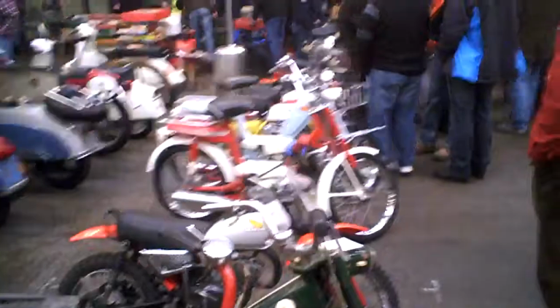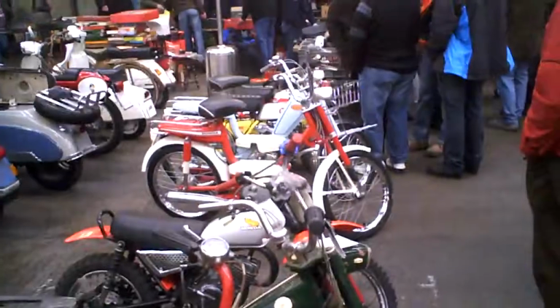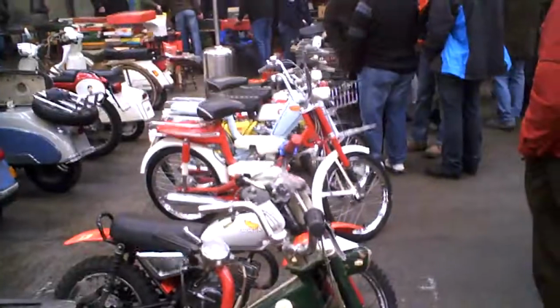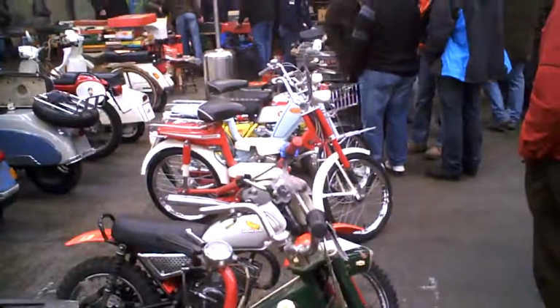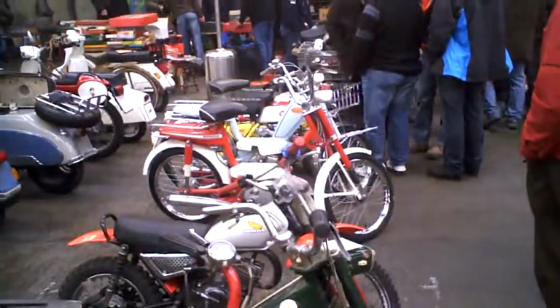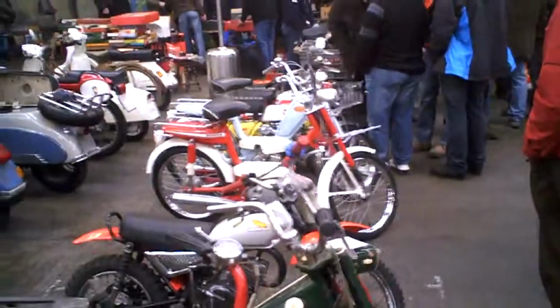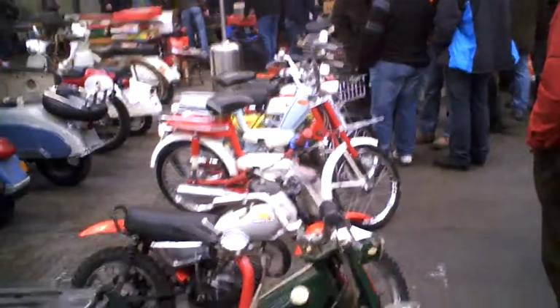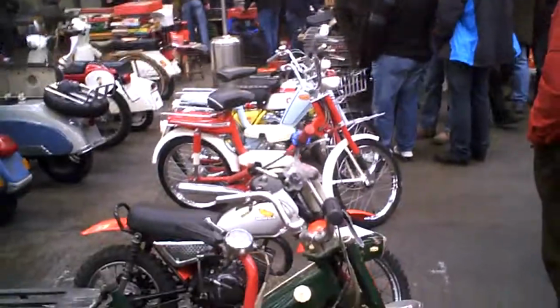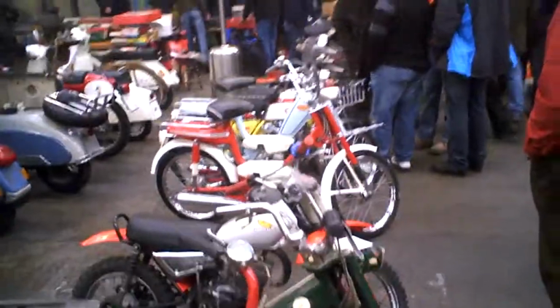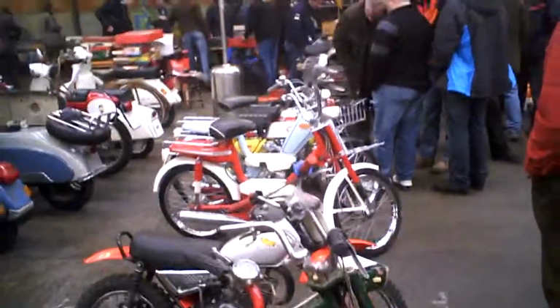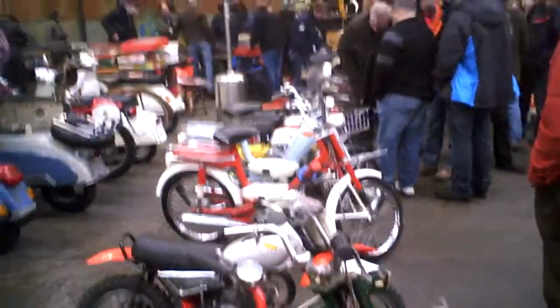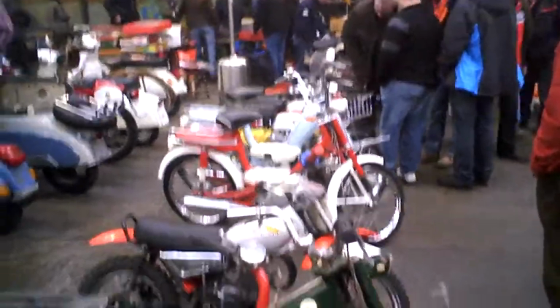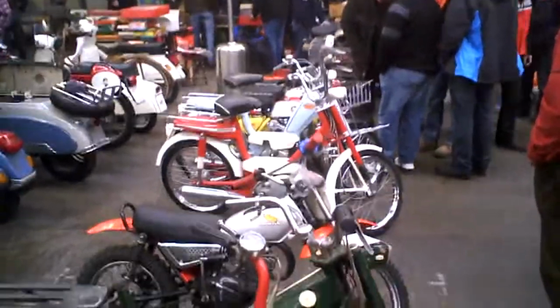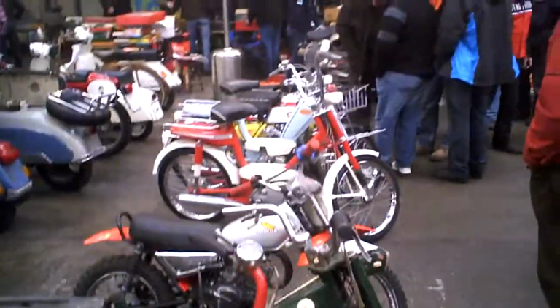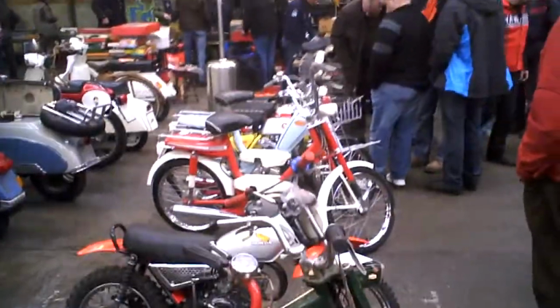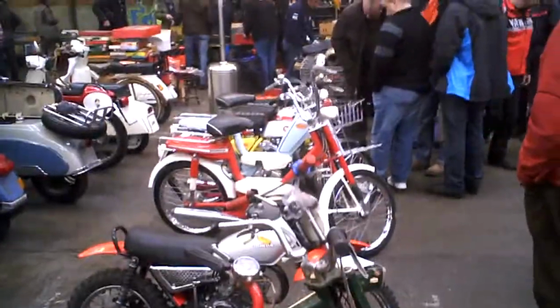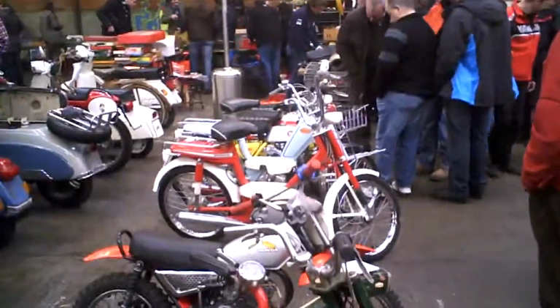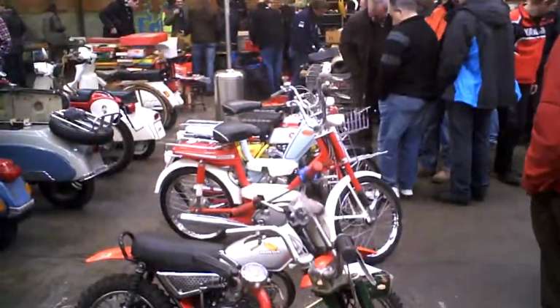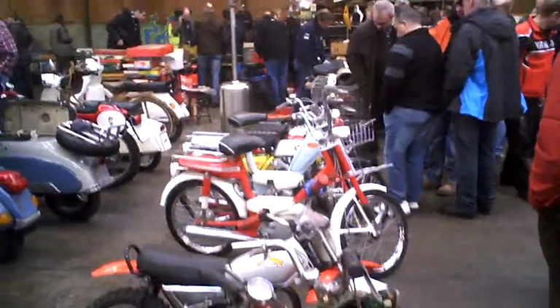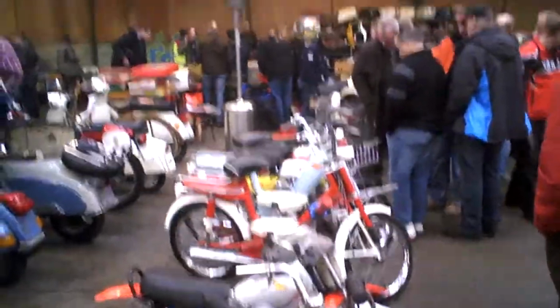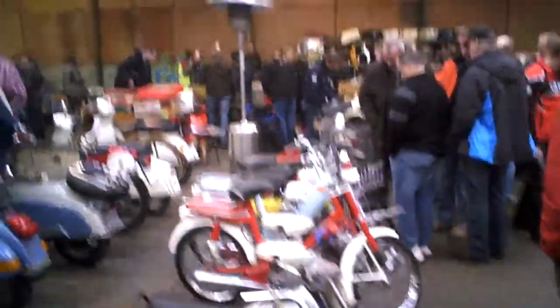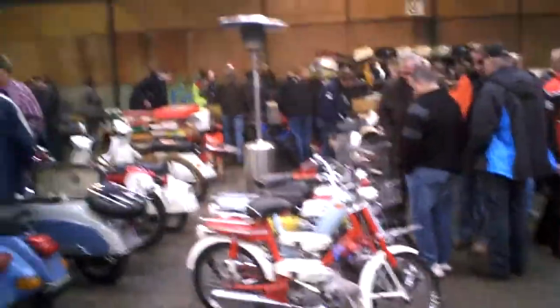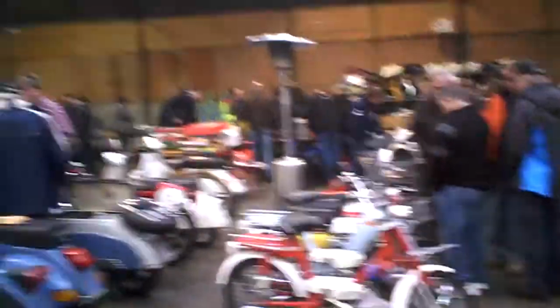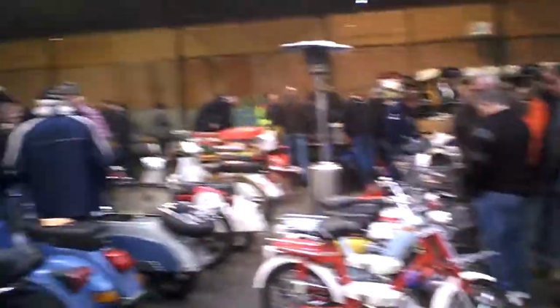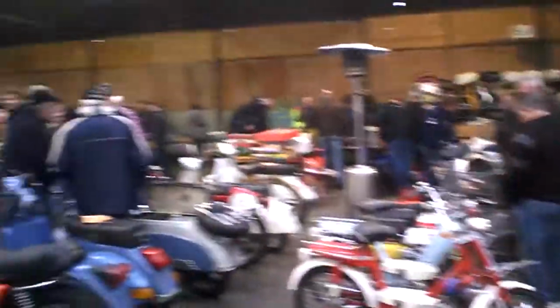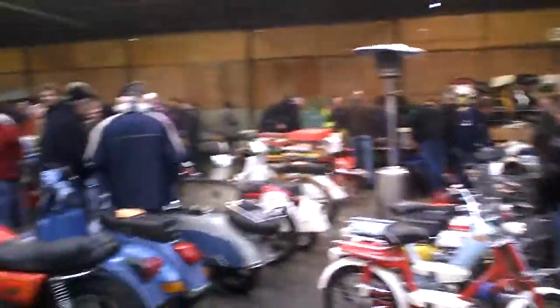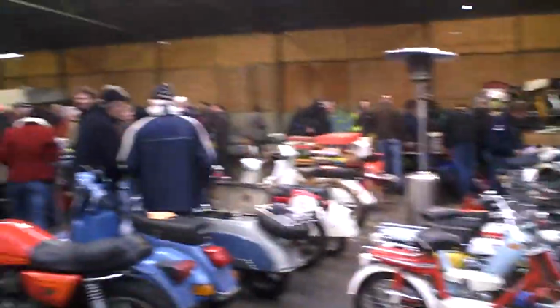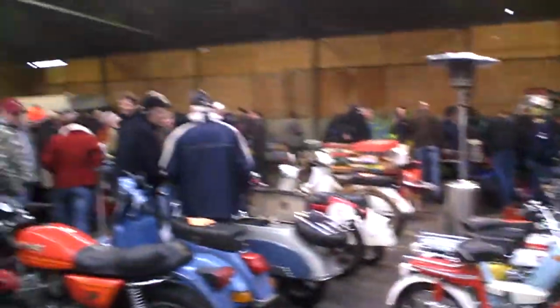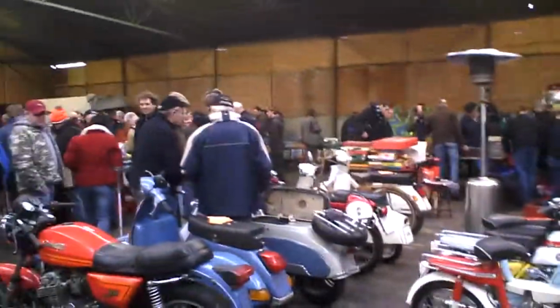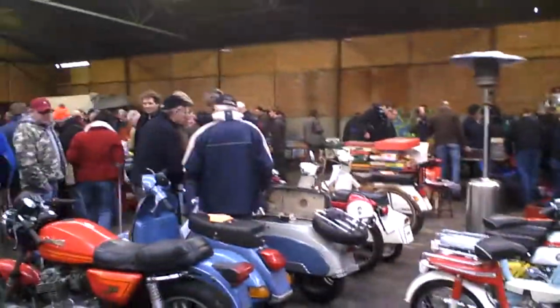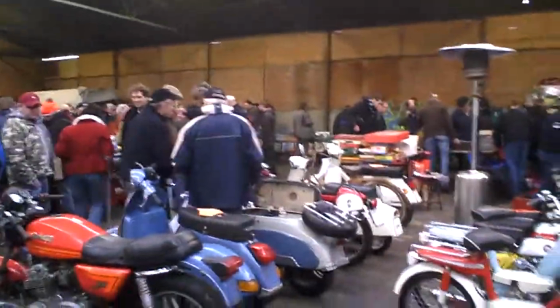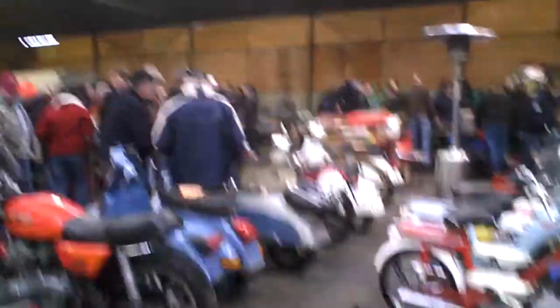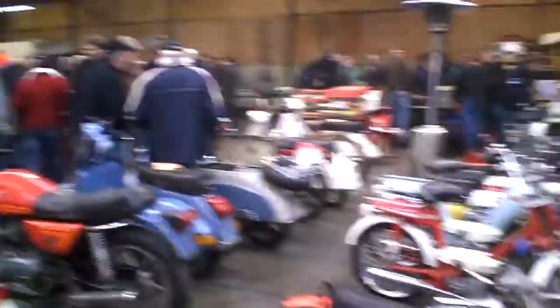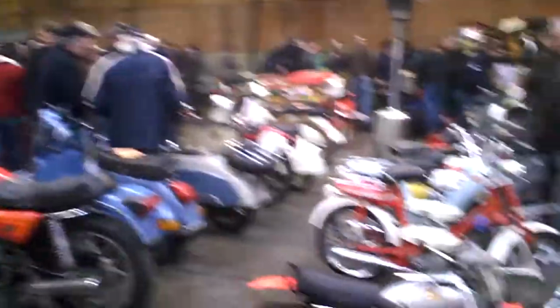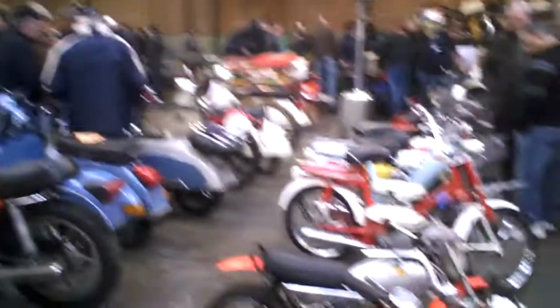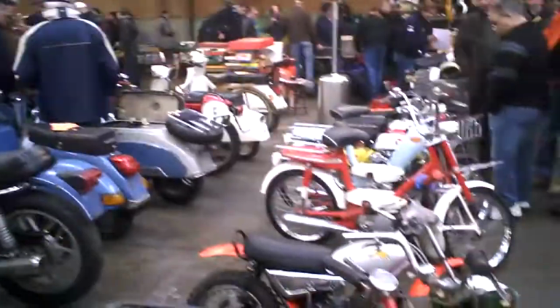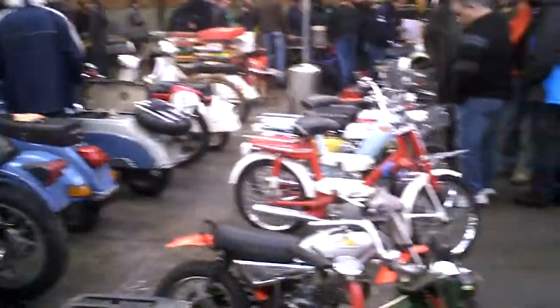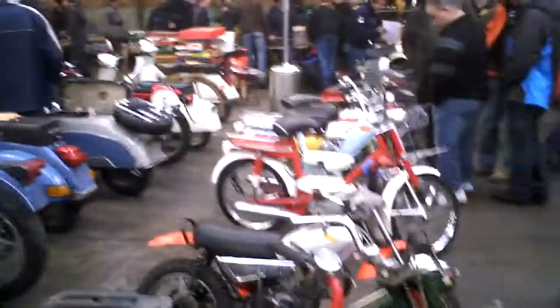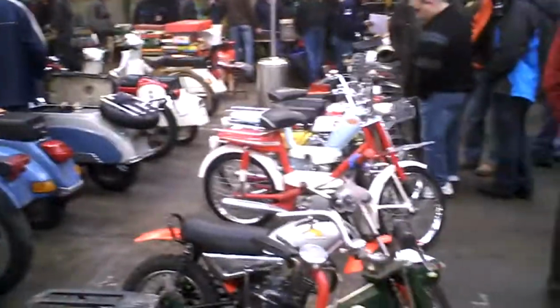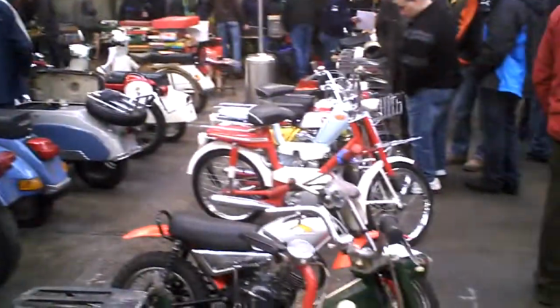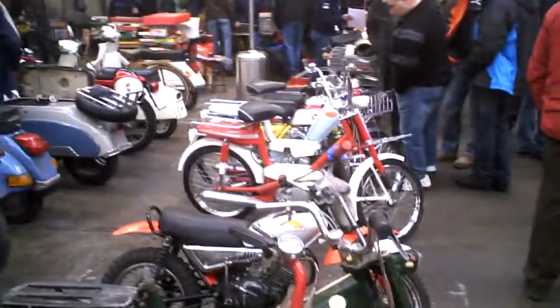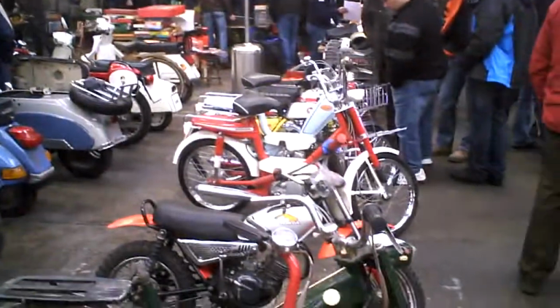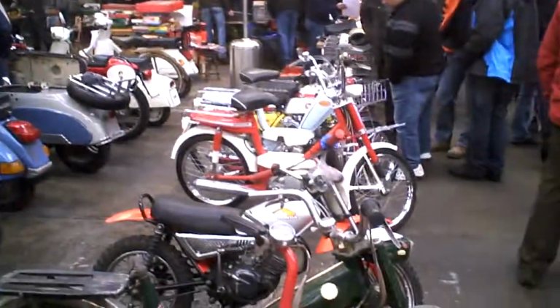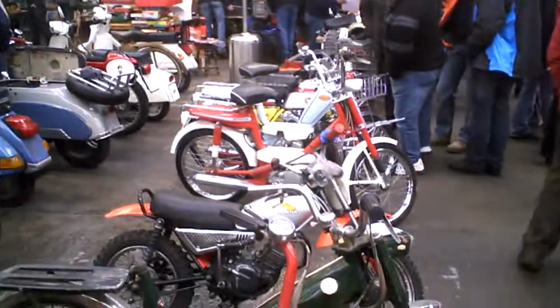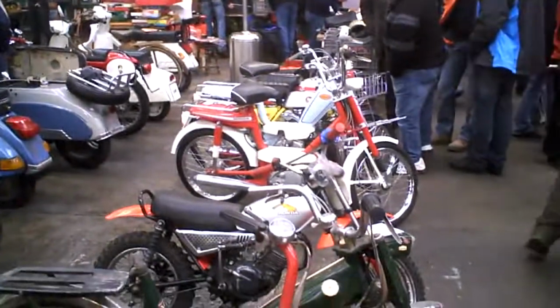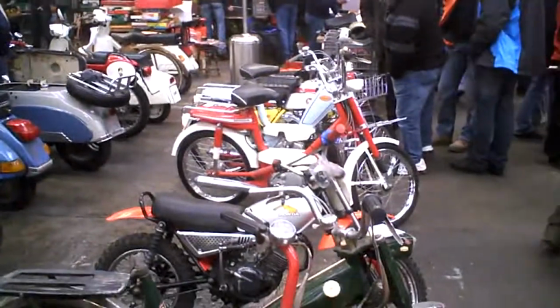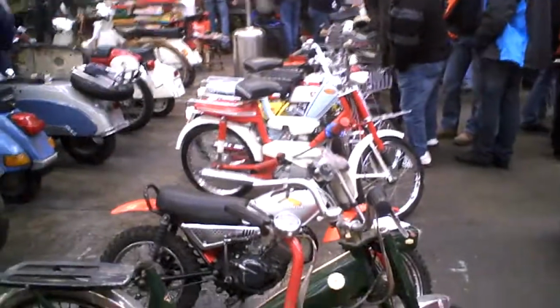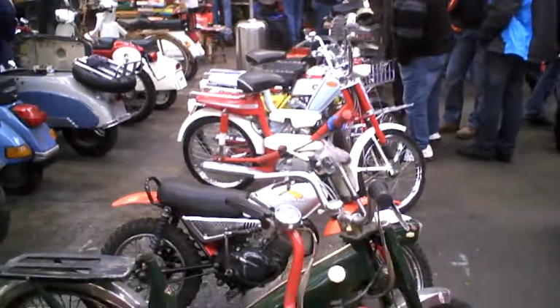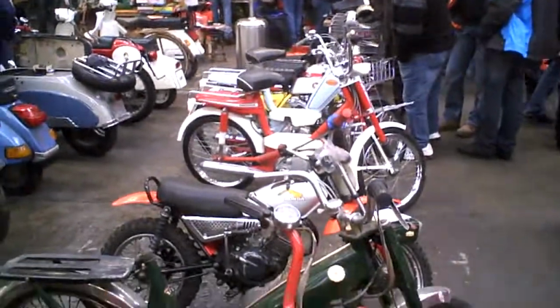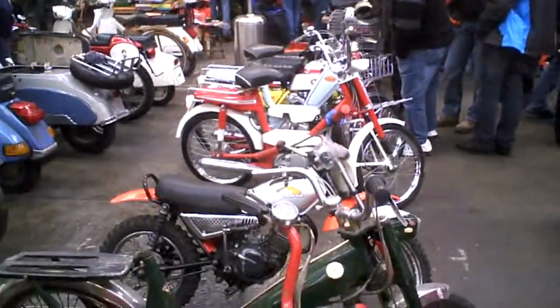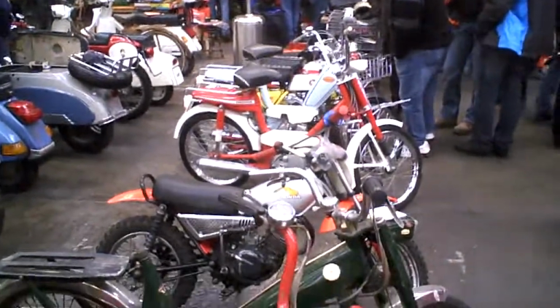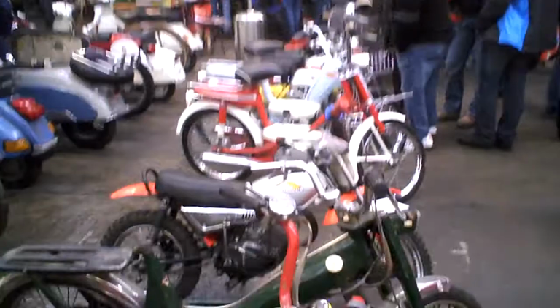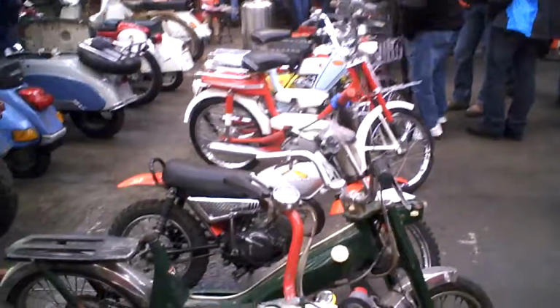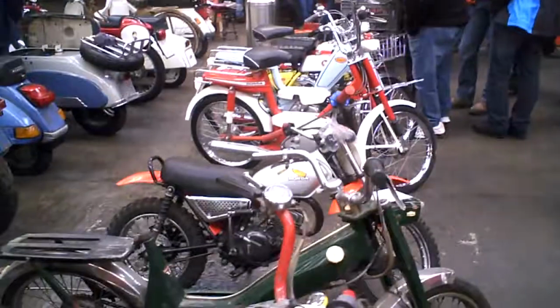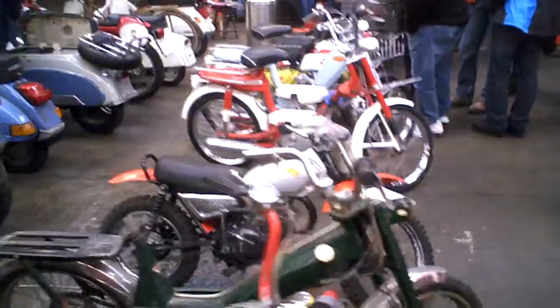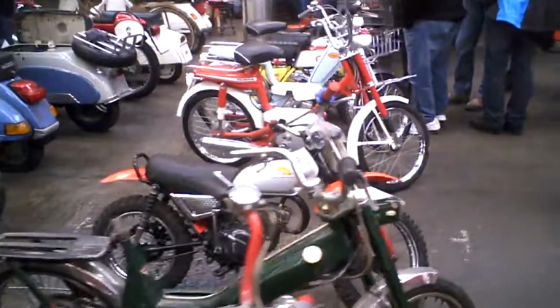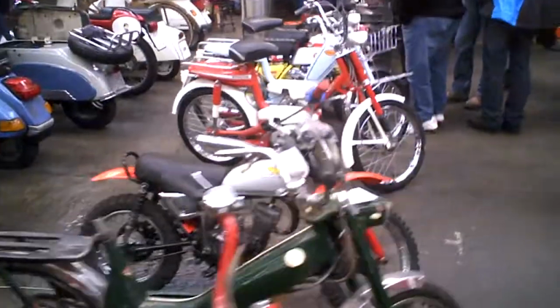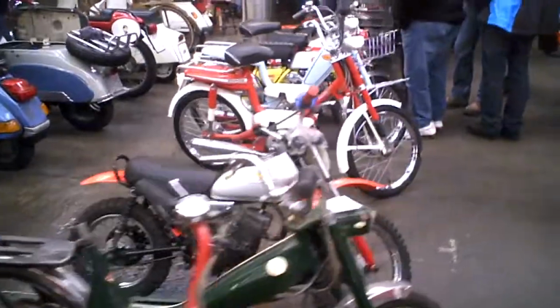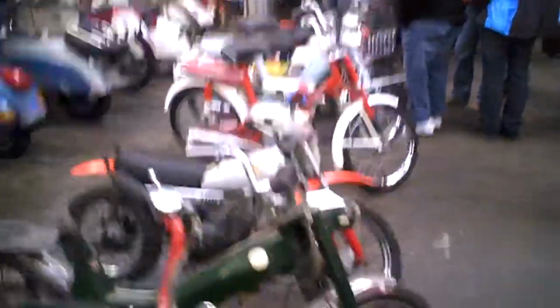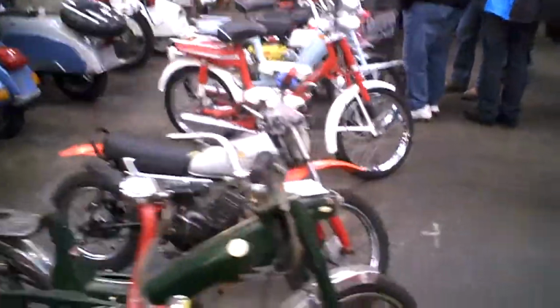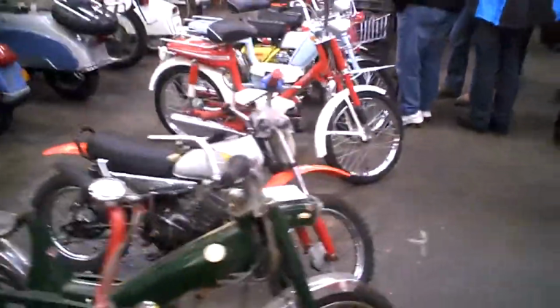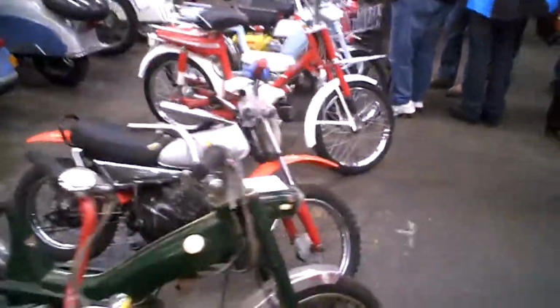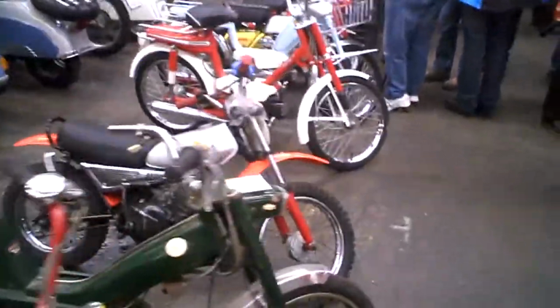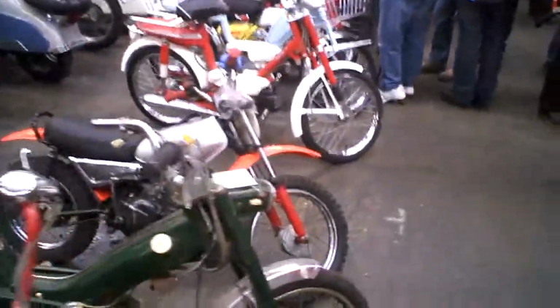Hello Tubes again from this motorcycle jumble in Ranst, near Antwerp, Belgium.